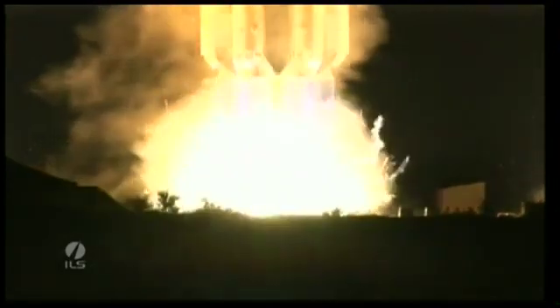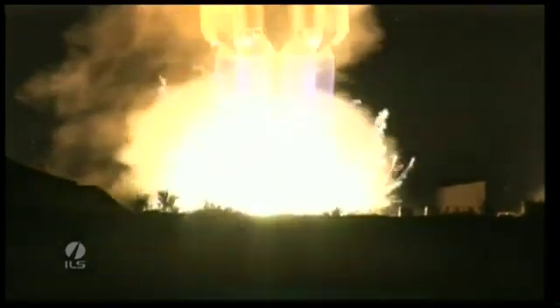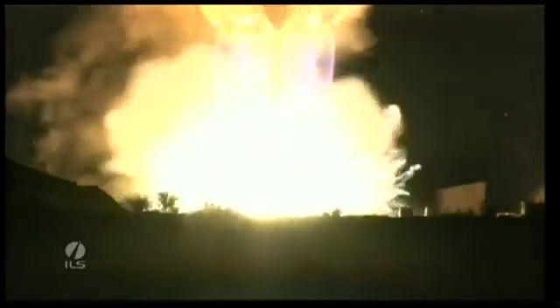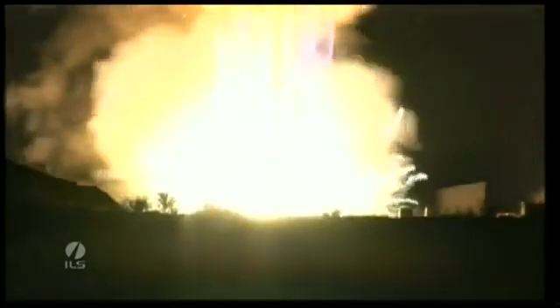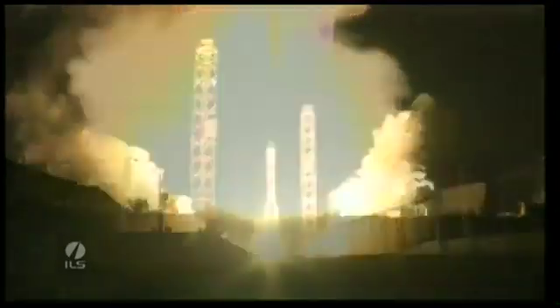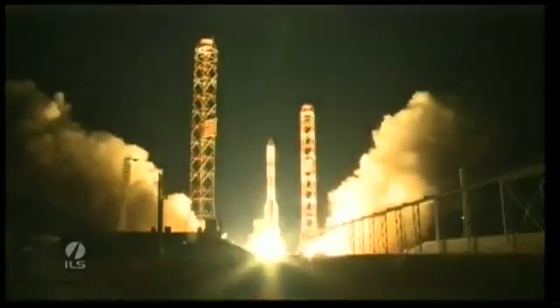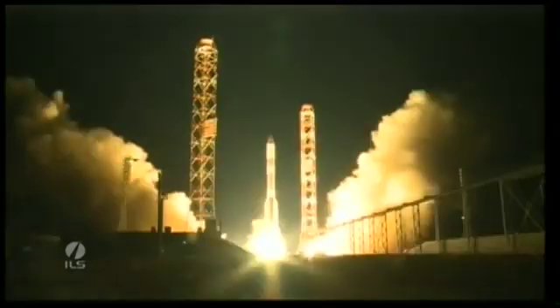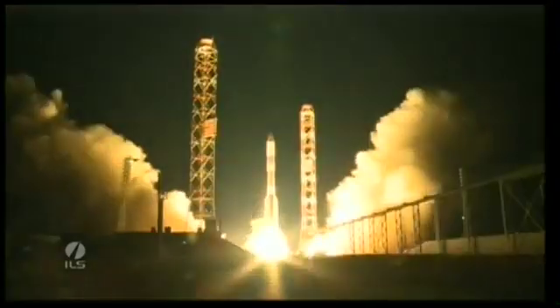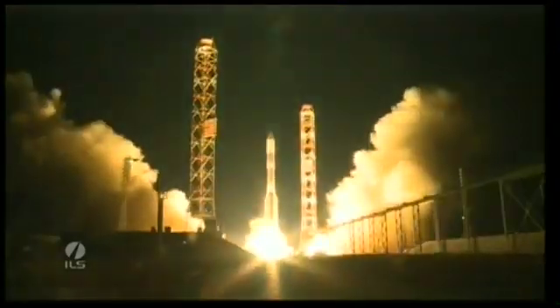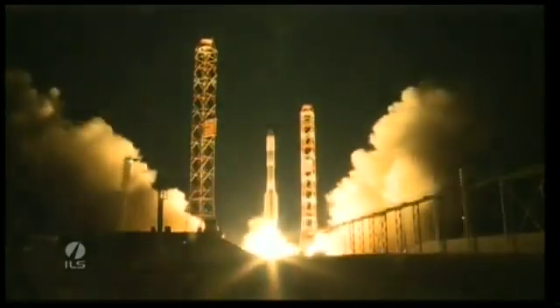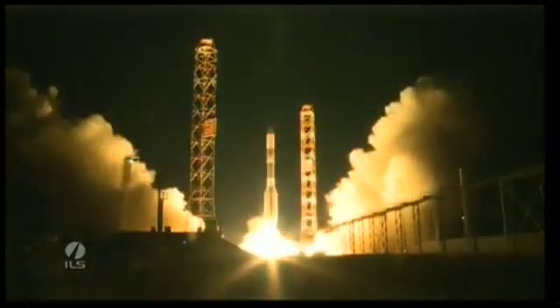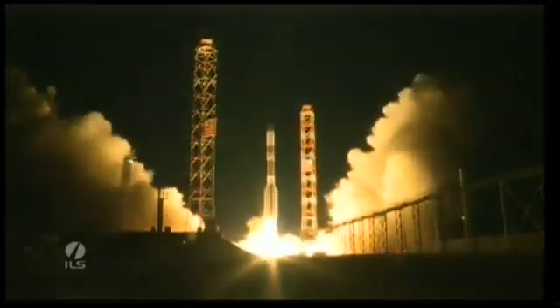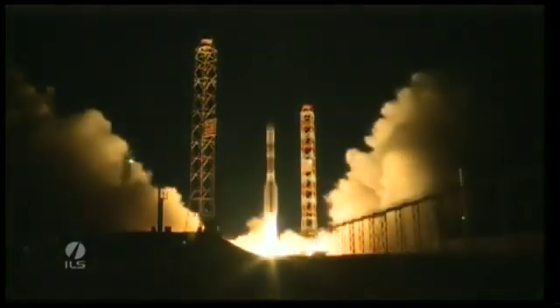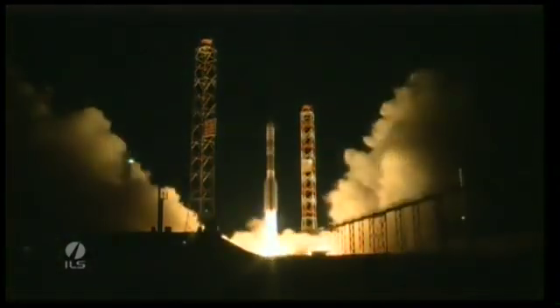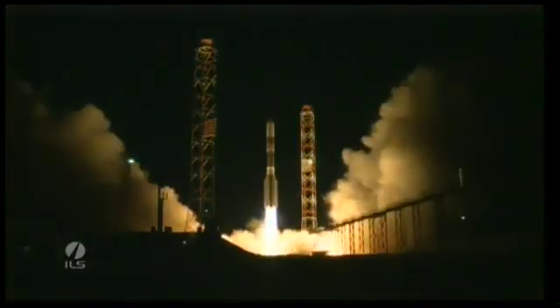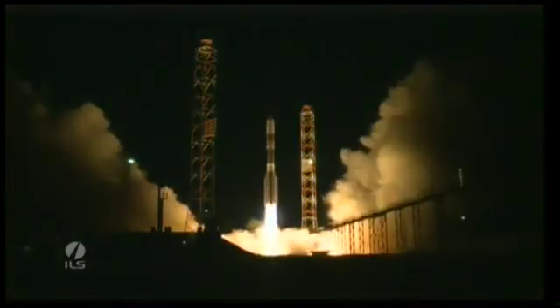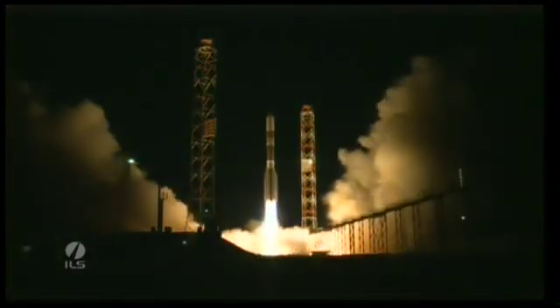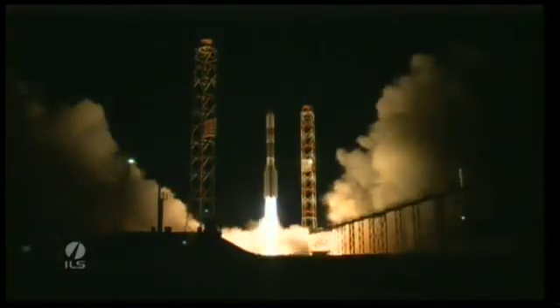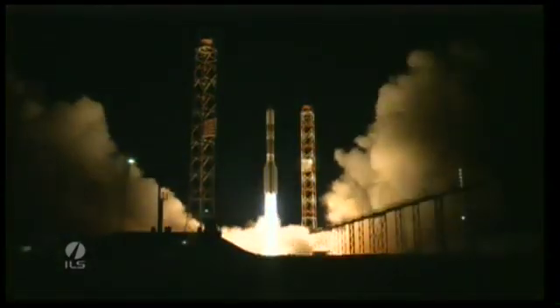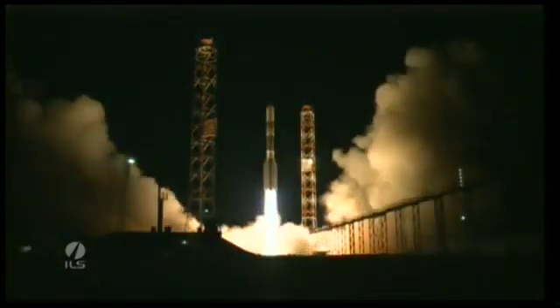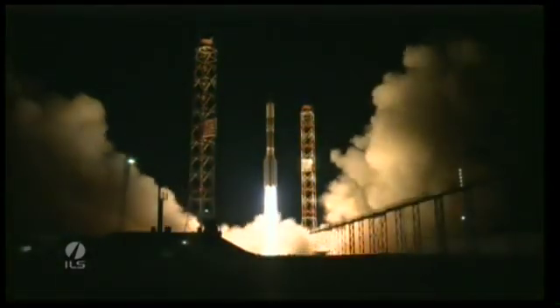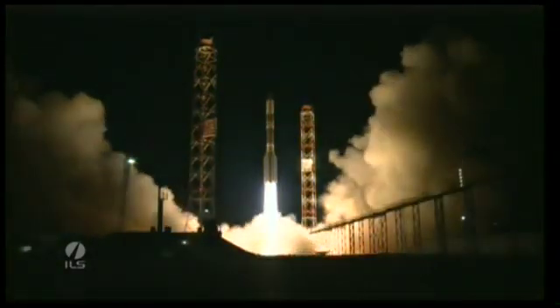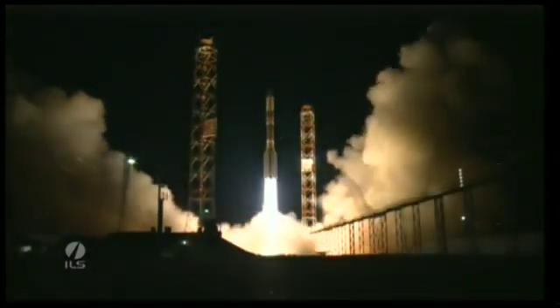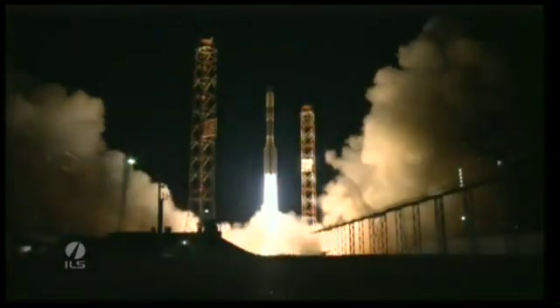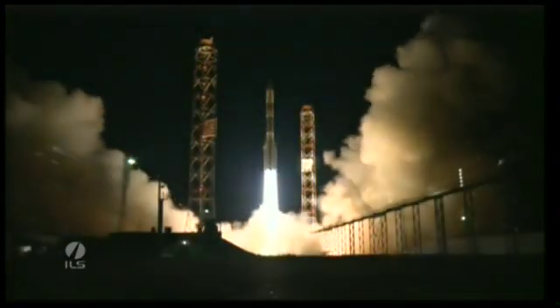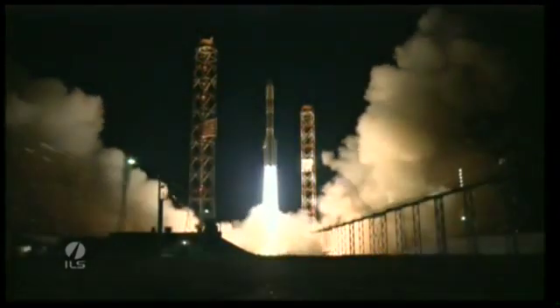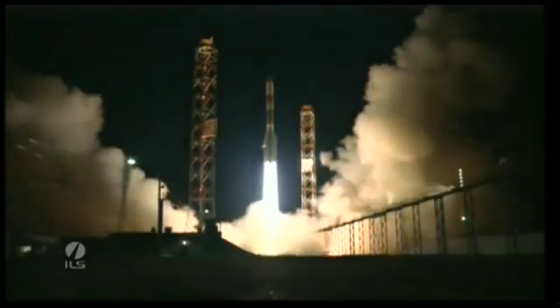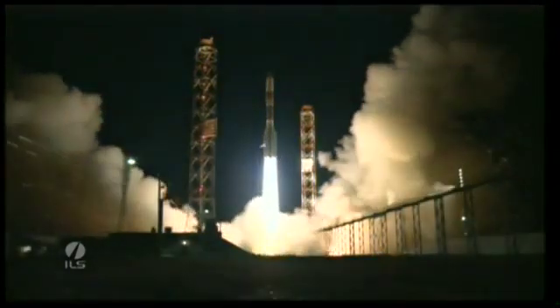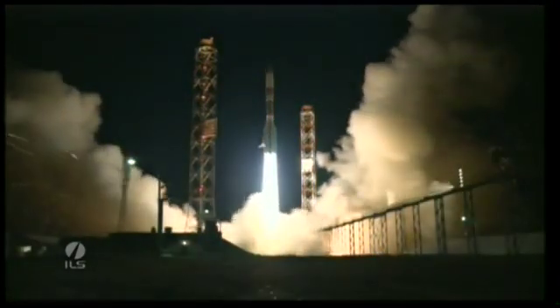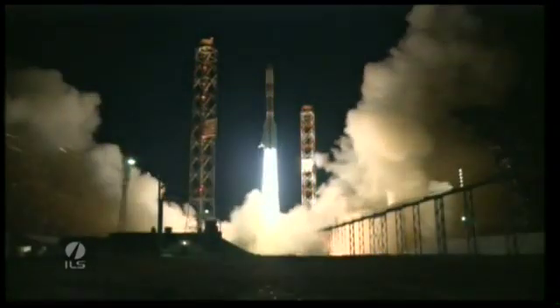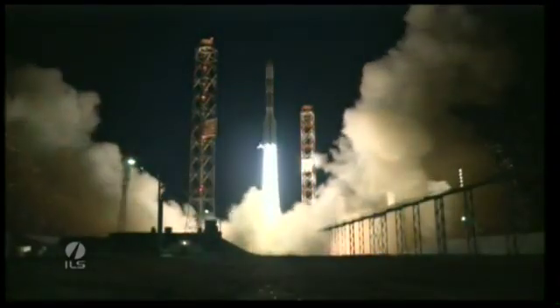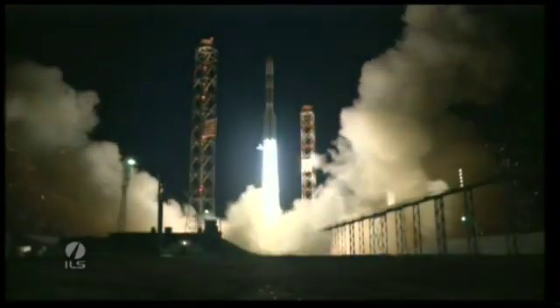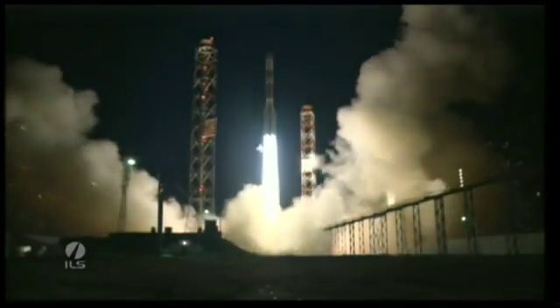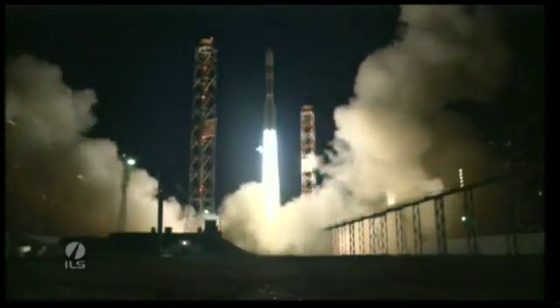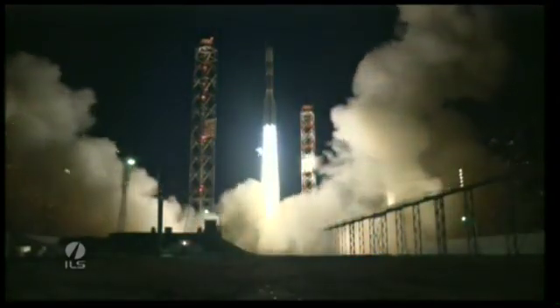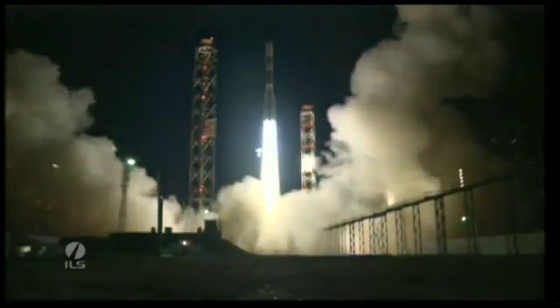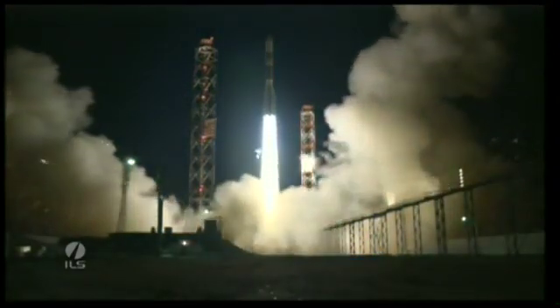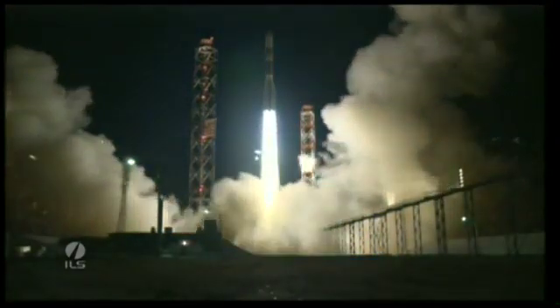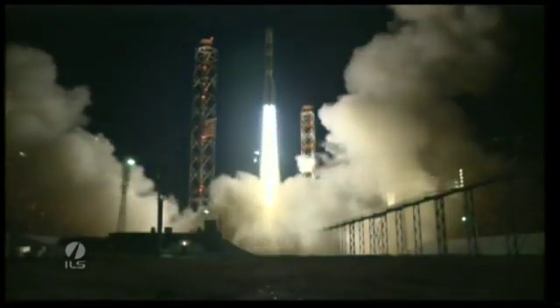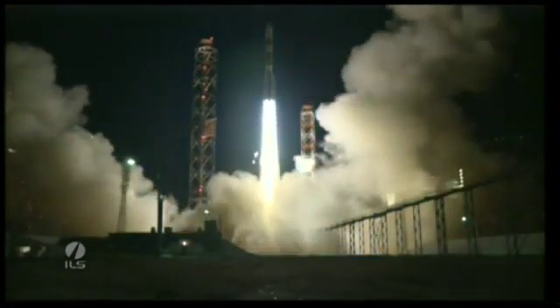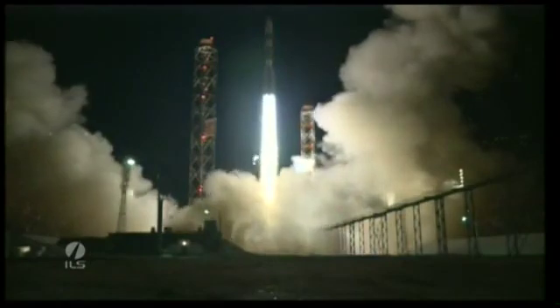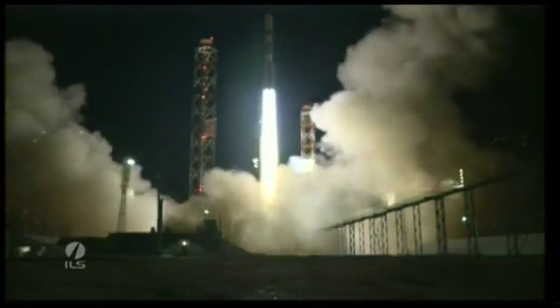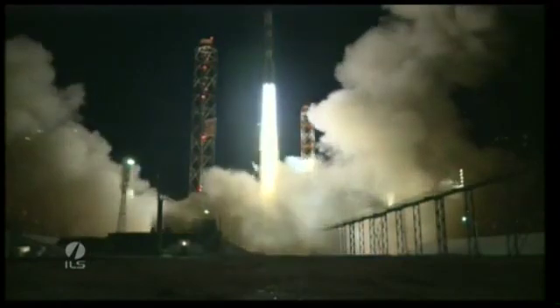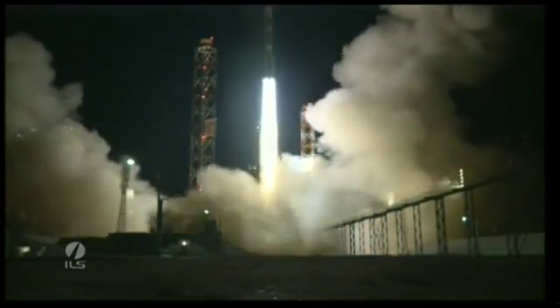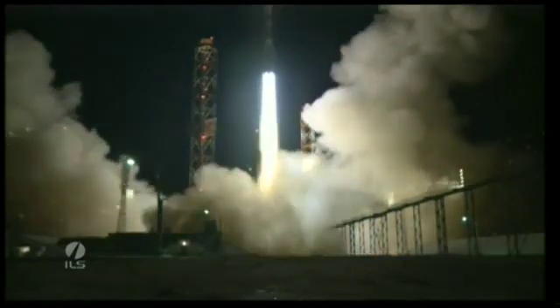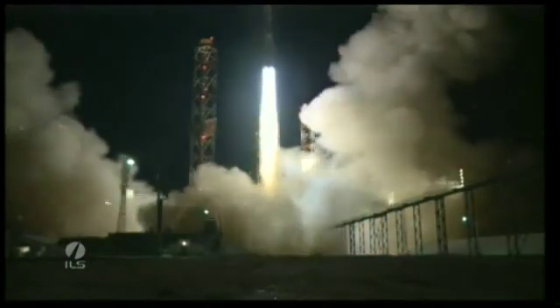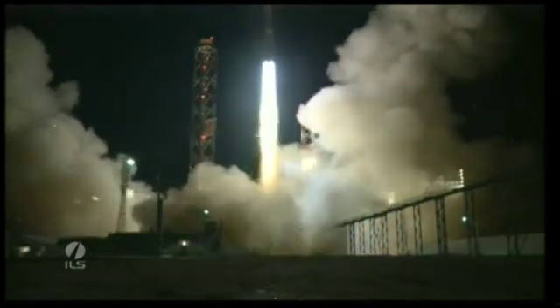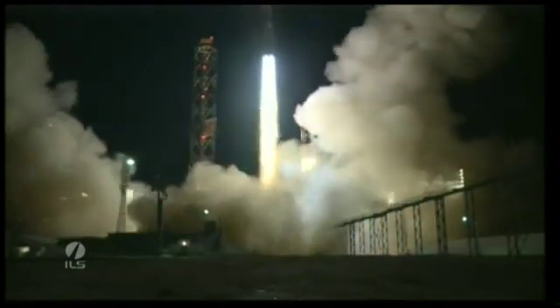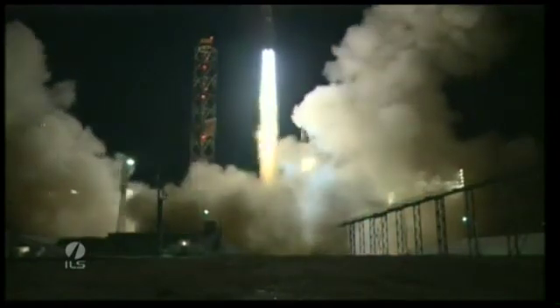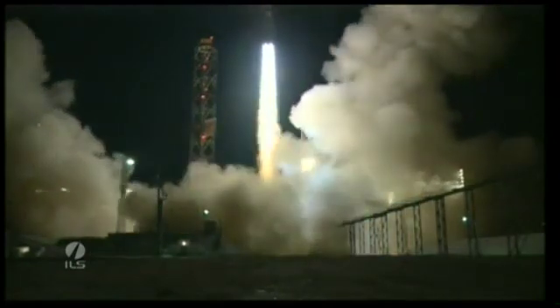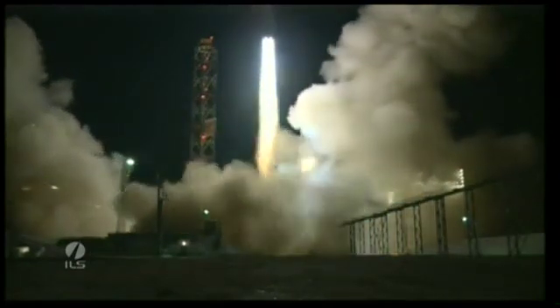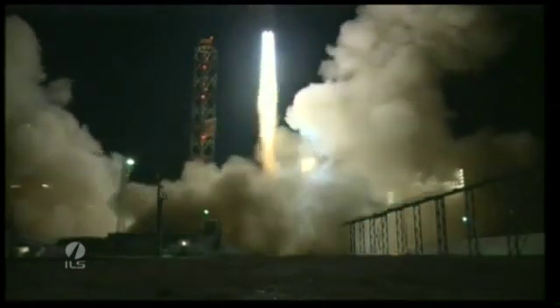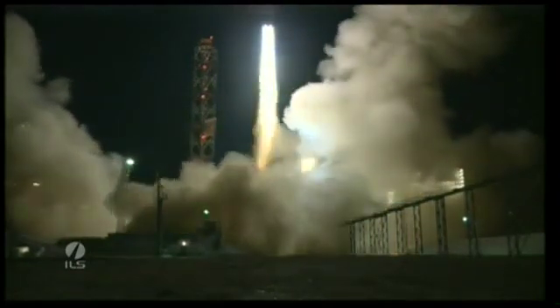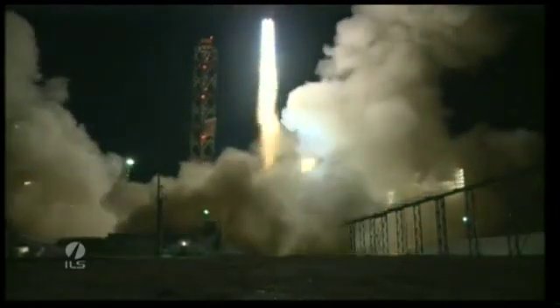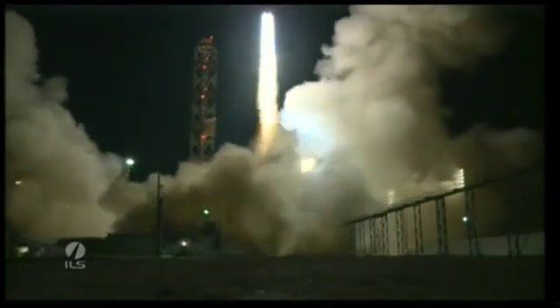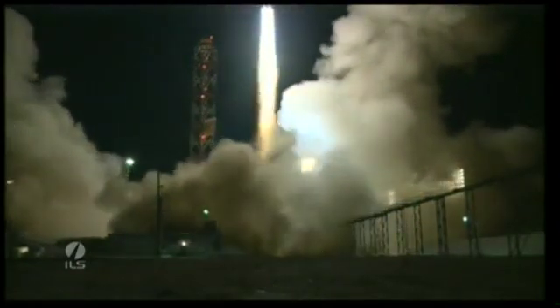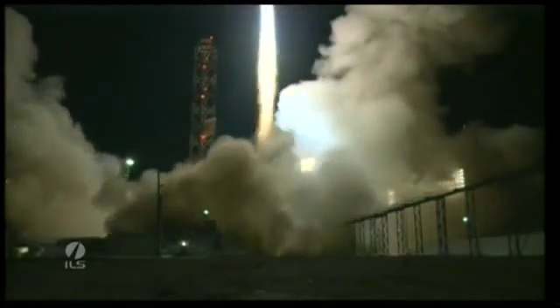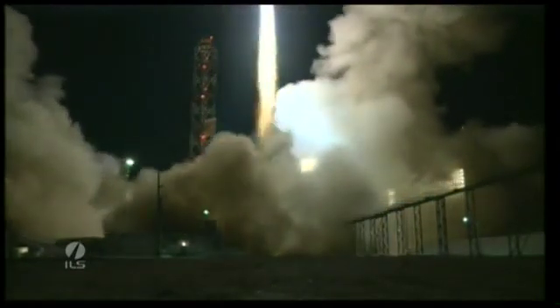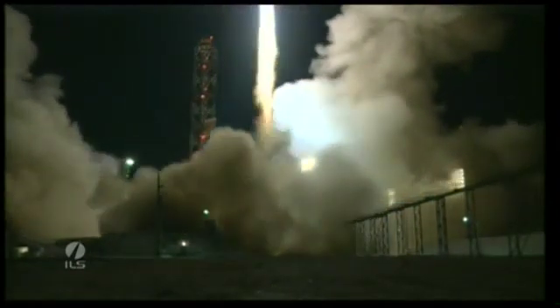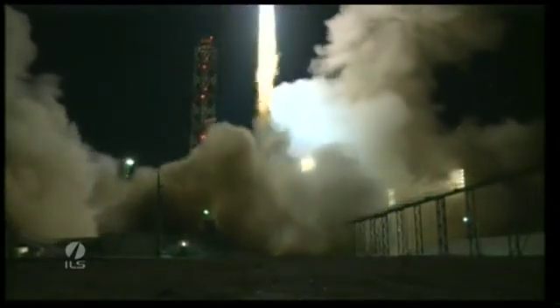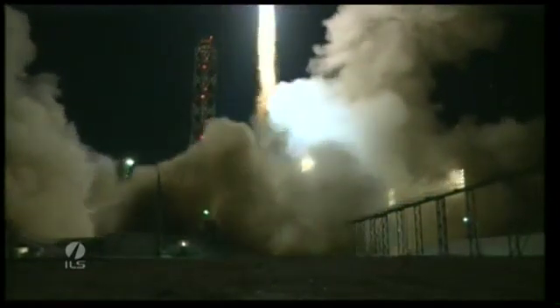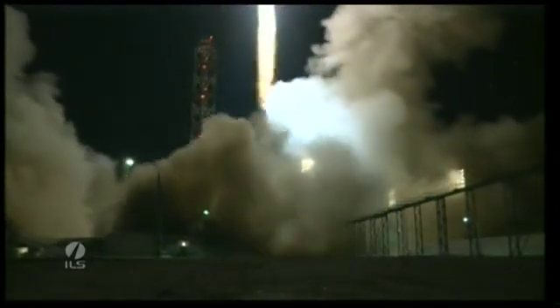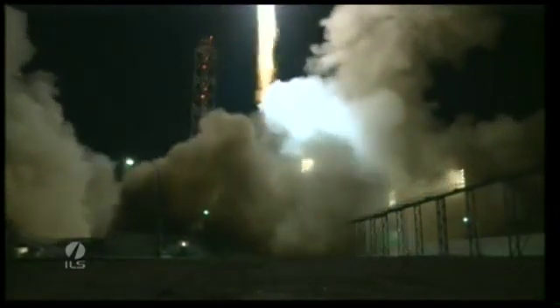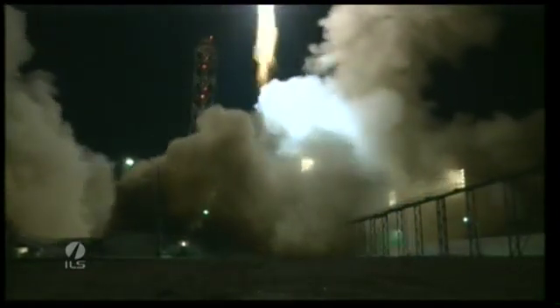And we have liftoff of an ILS Proton rocket from the Baikonur Cosmodrome in Kazakhstan with the EchoStar-16 satellite on board.